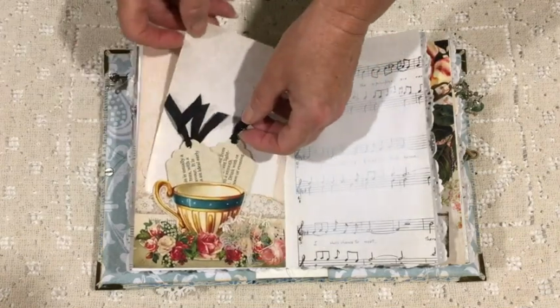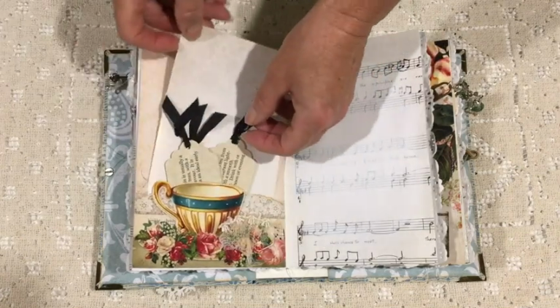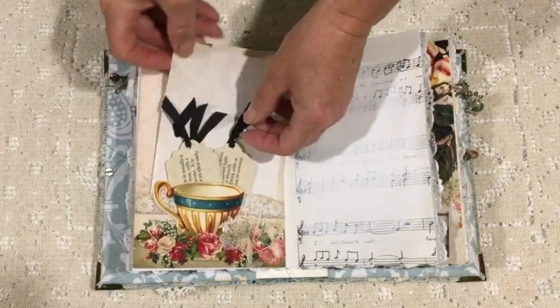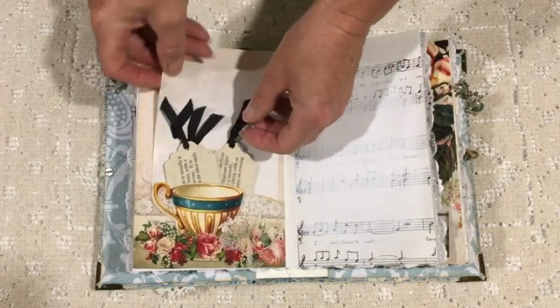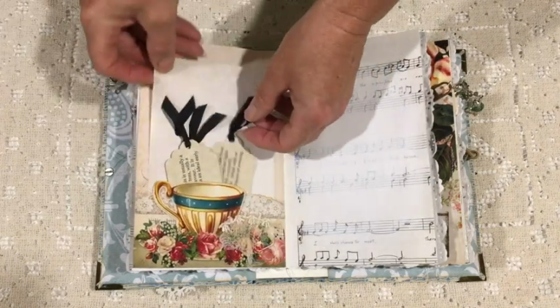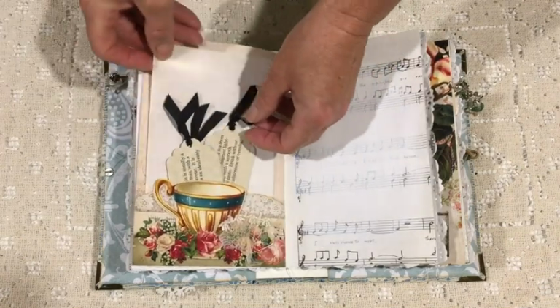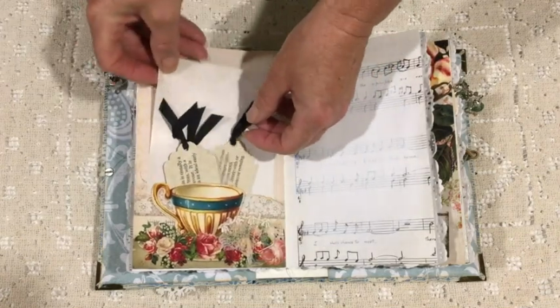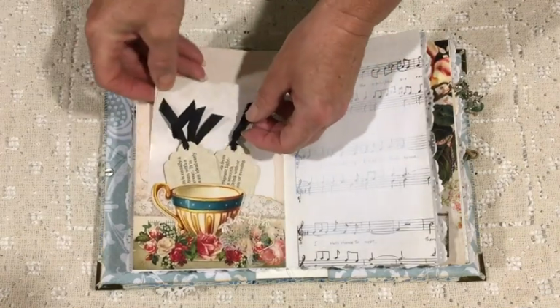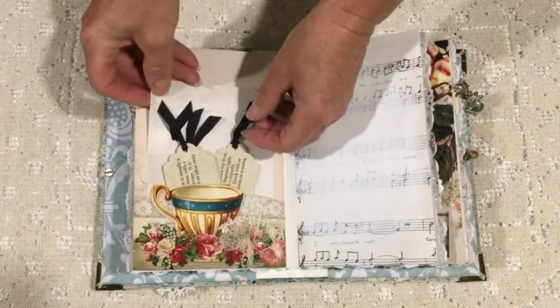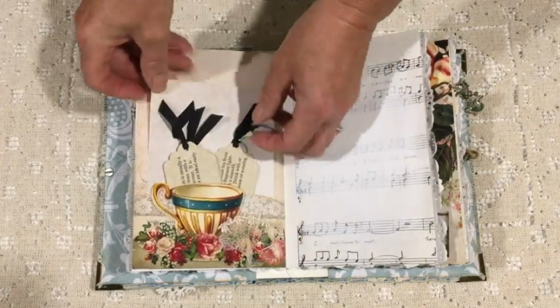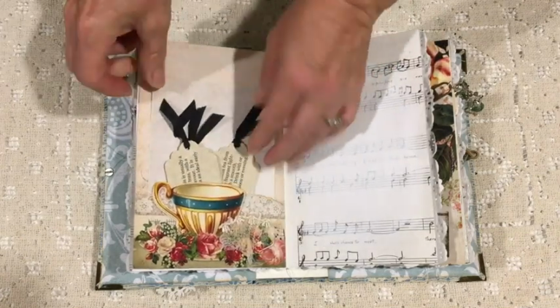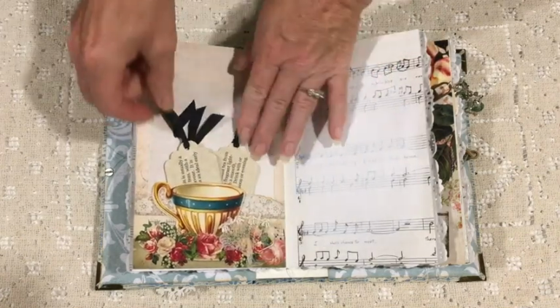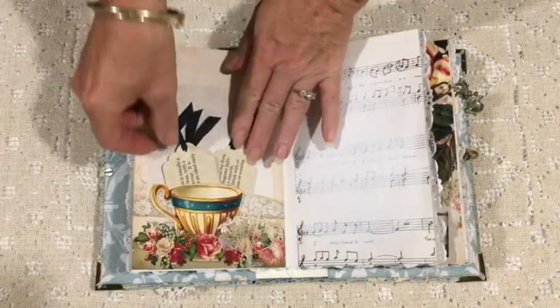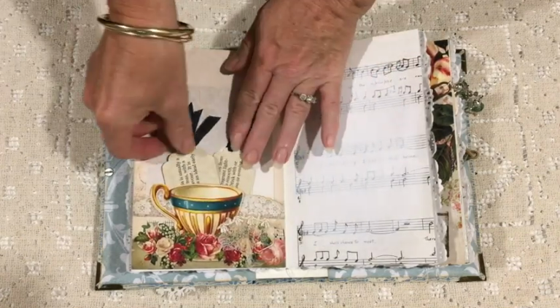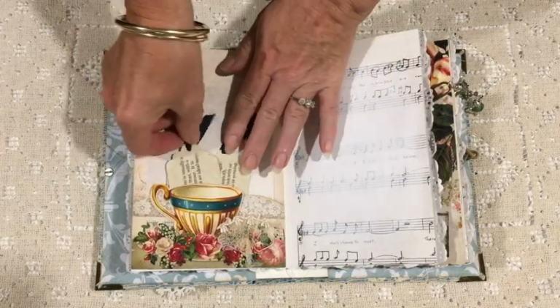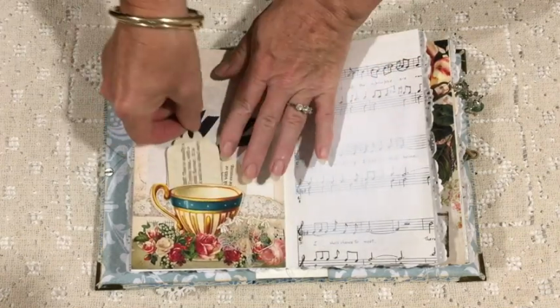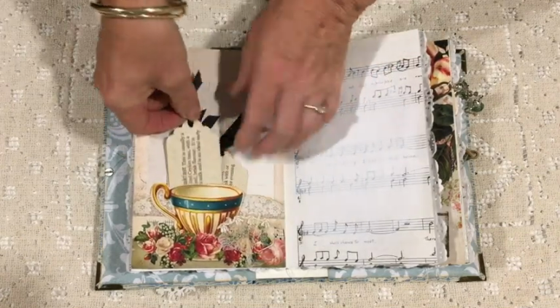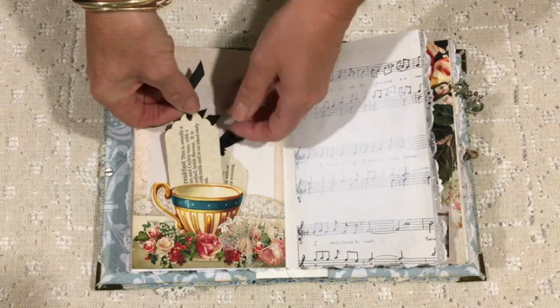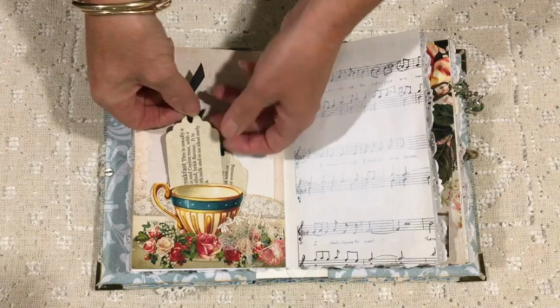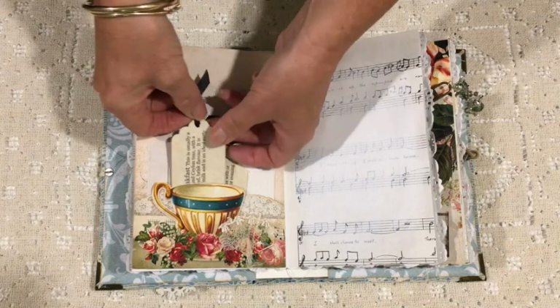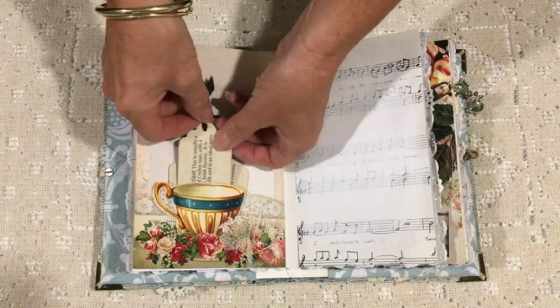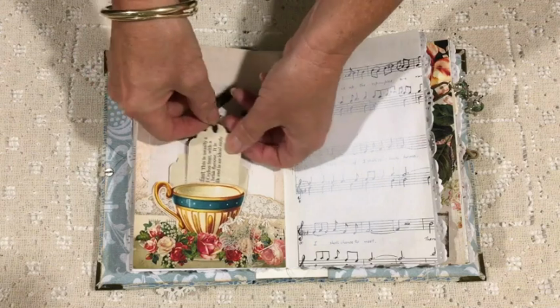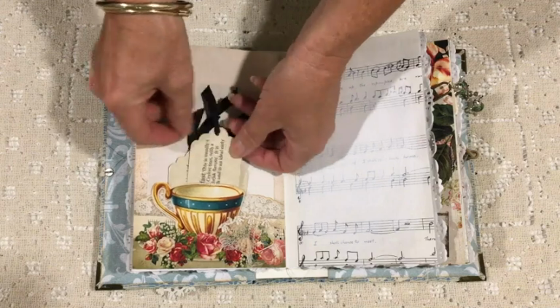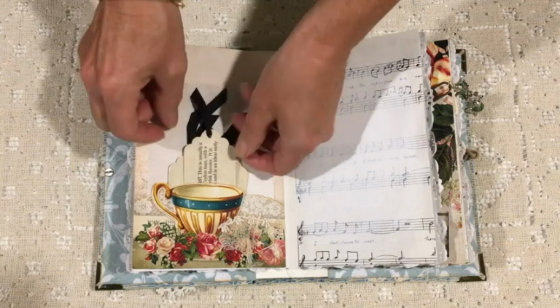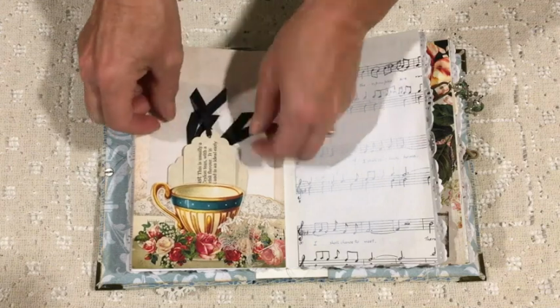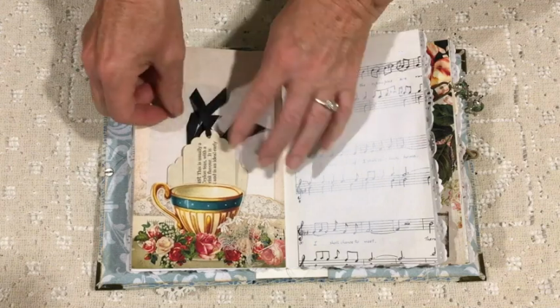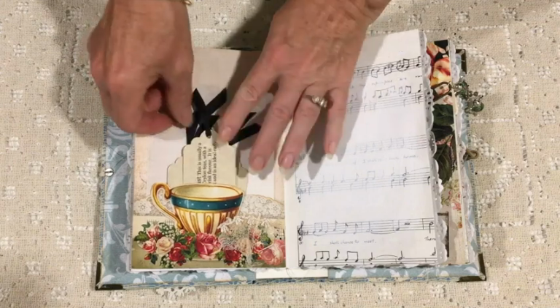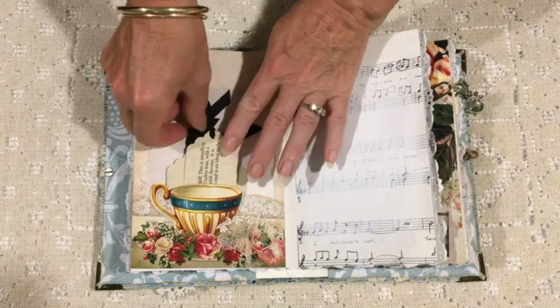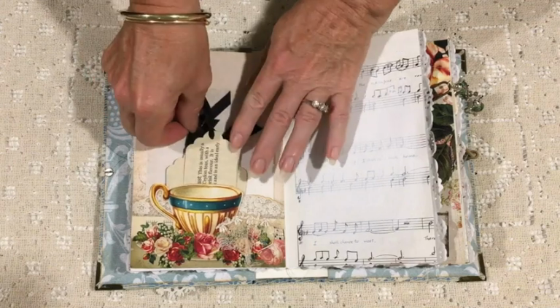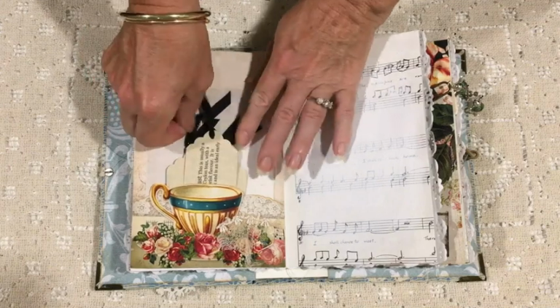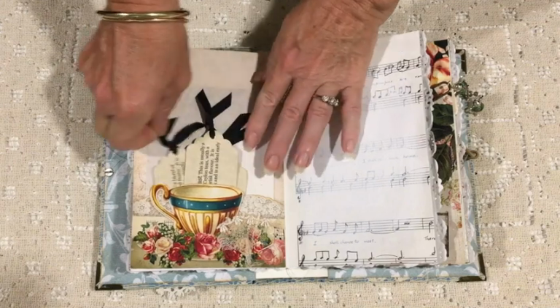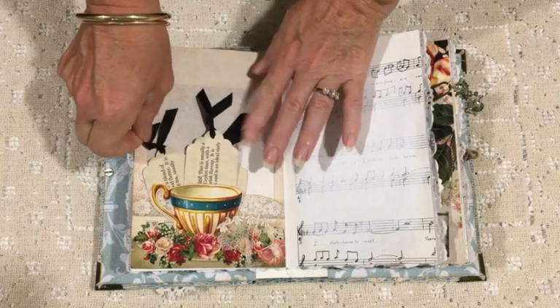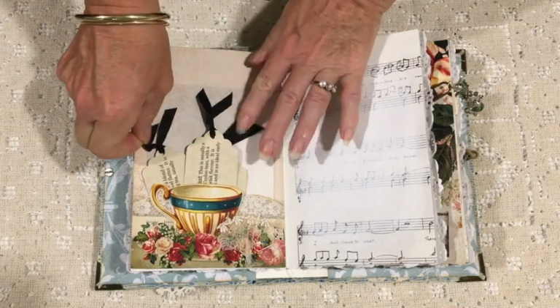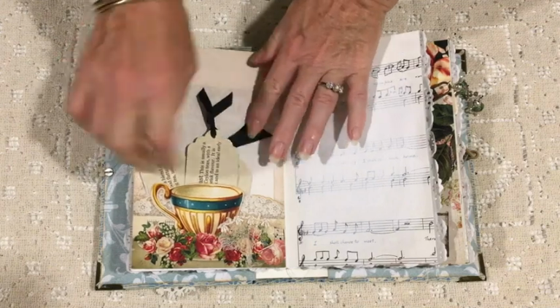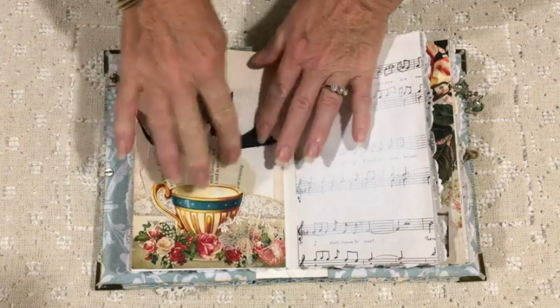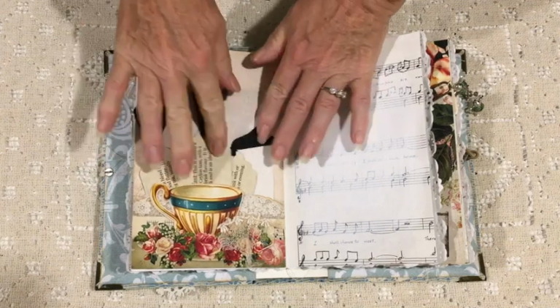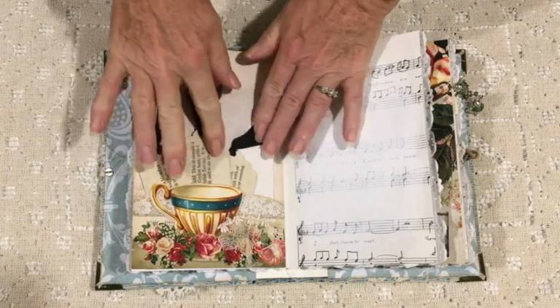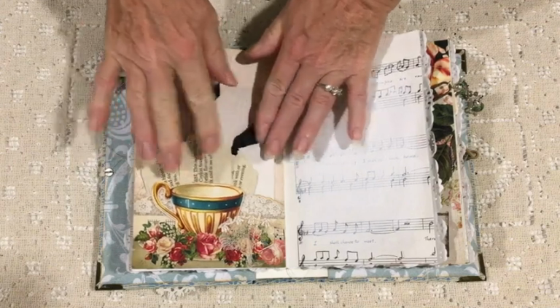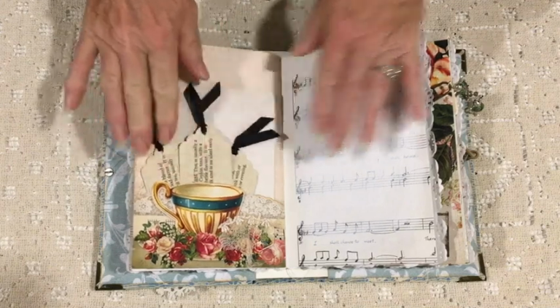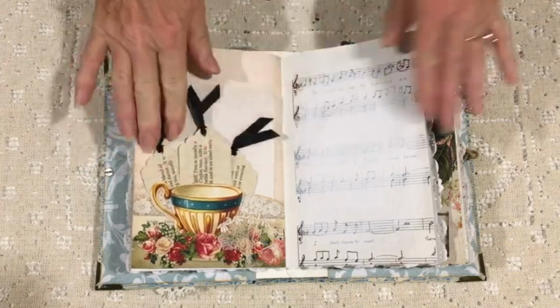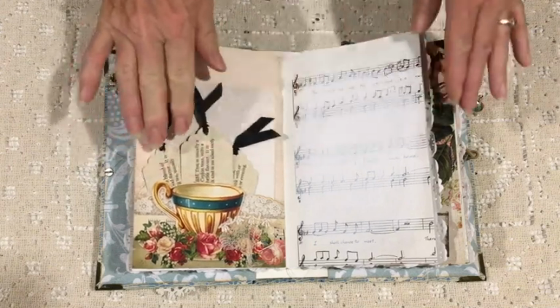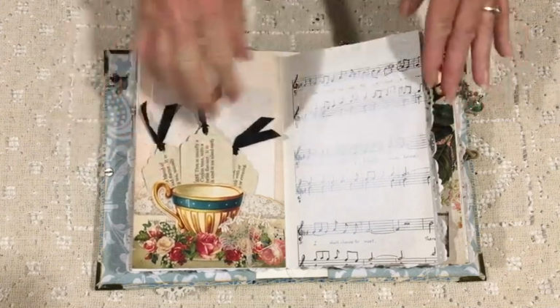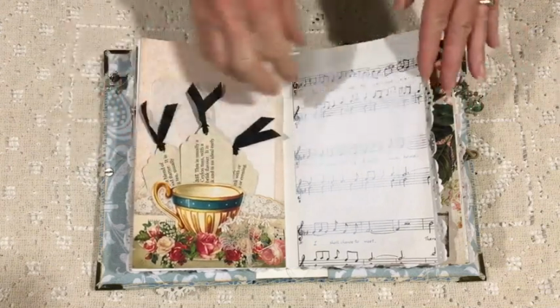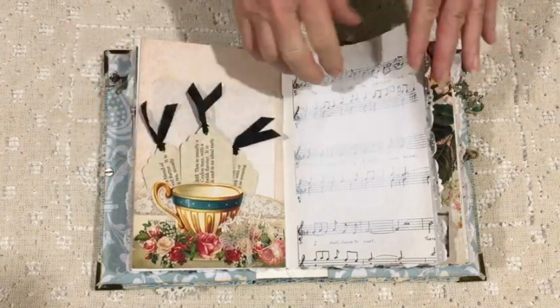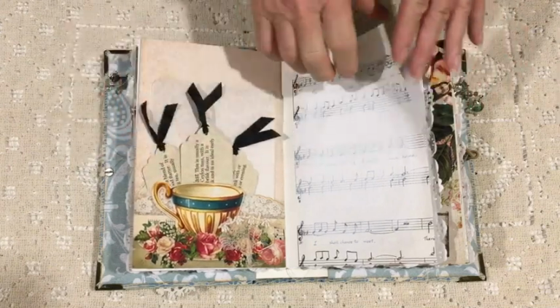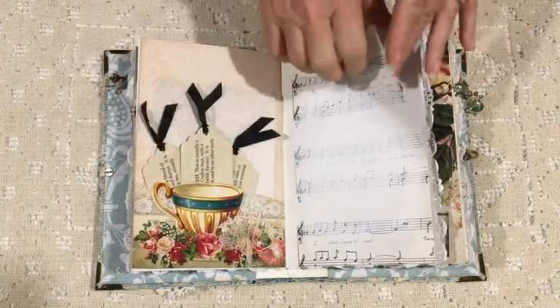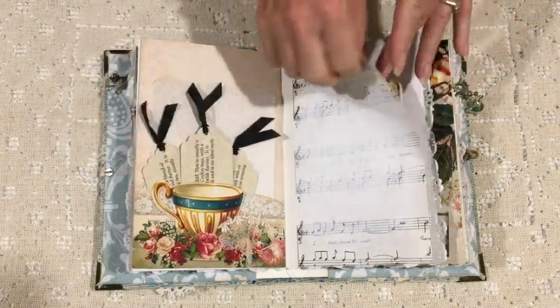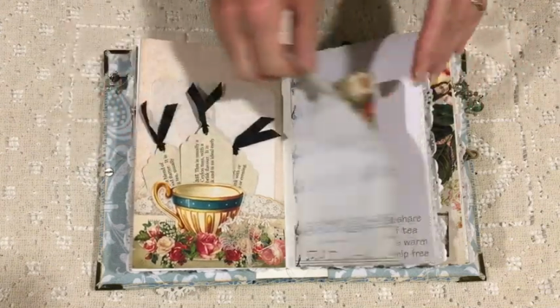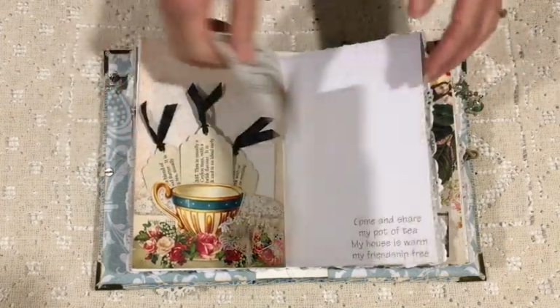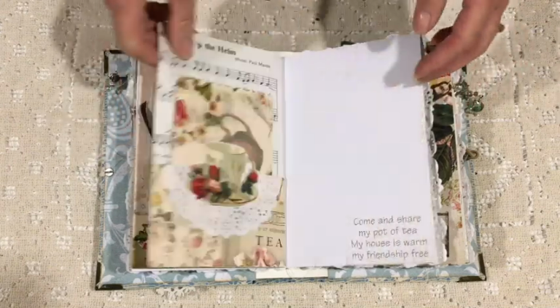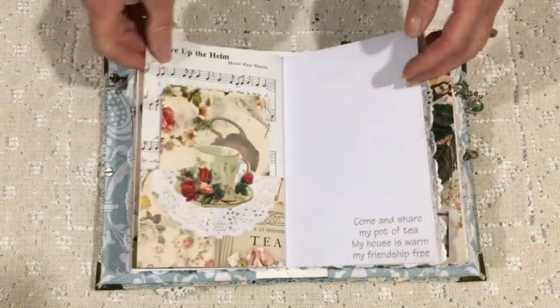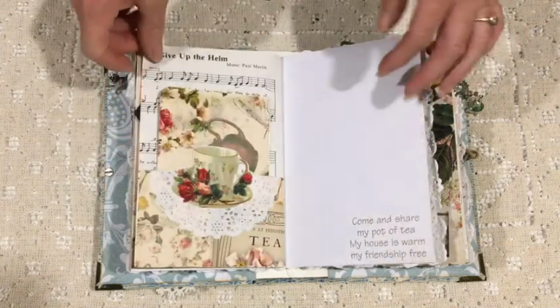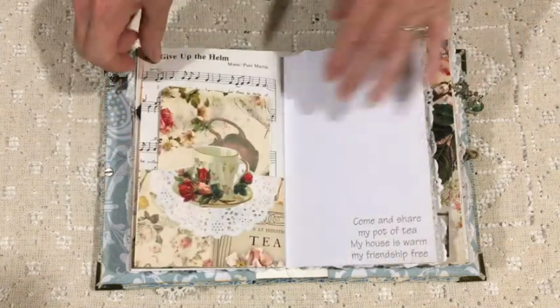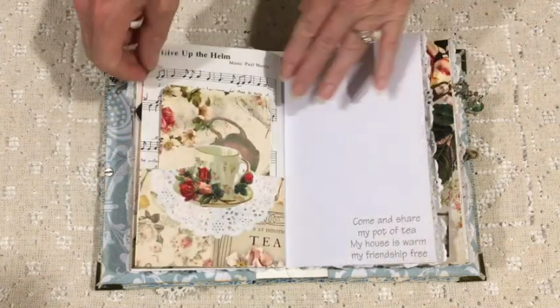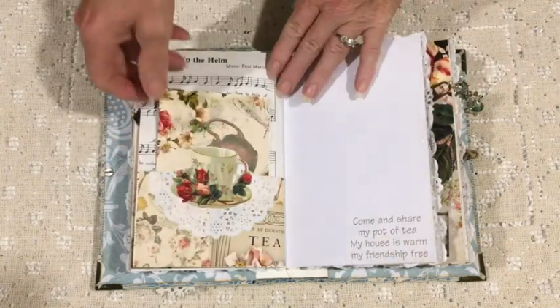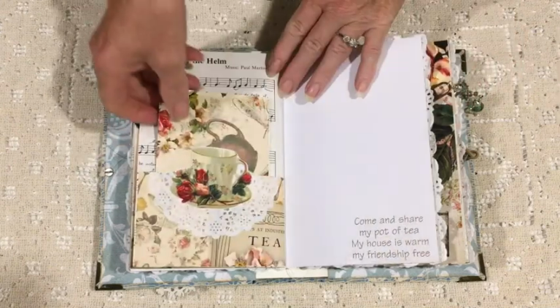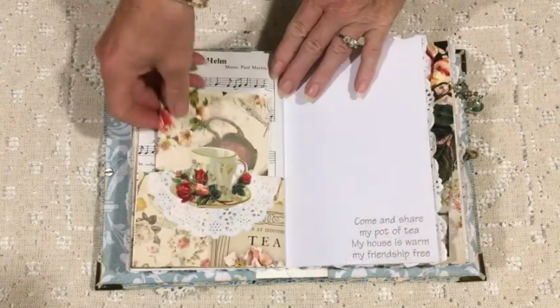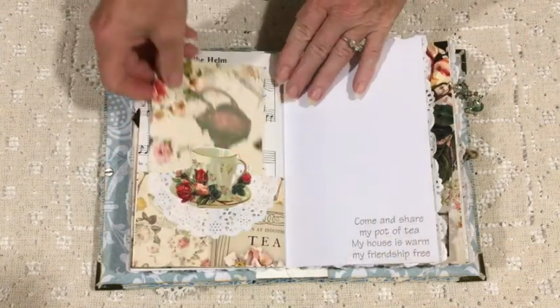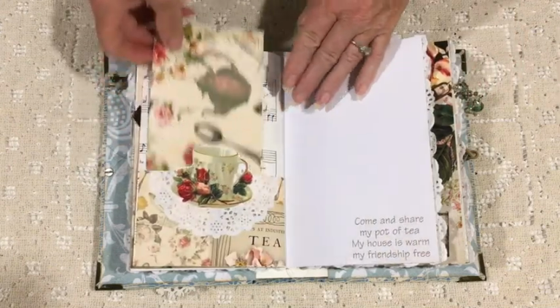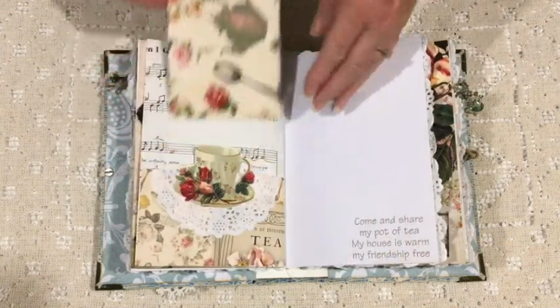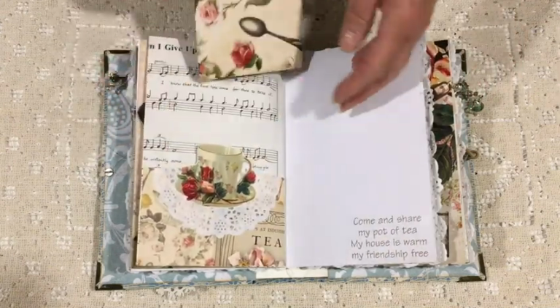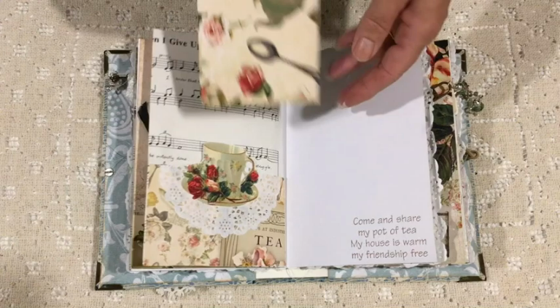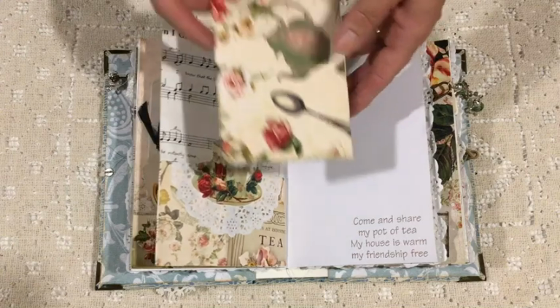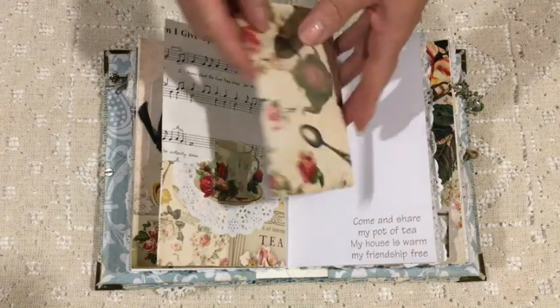I like how that little pocket came out with the cup down the bottom — that was a page that I just cut up to make pockets out of.